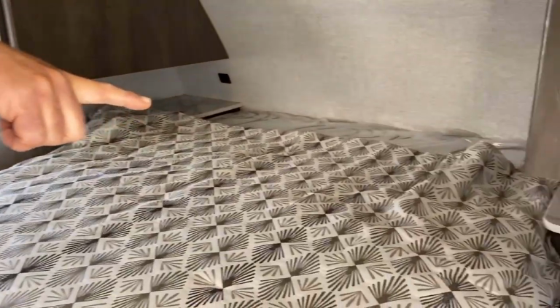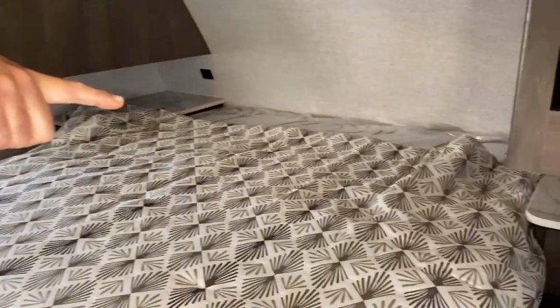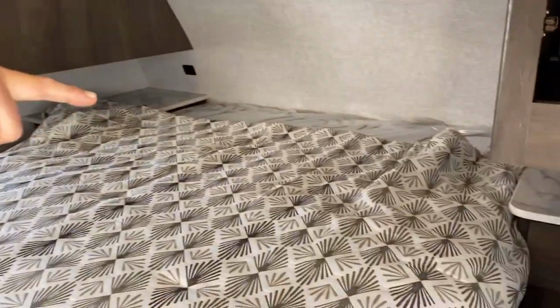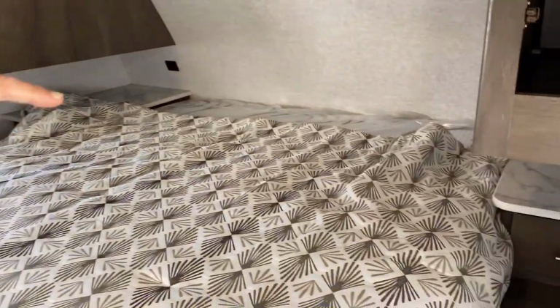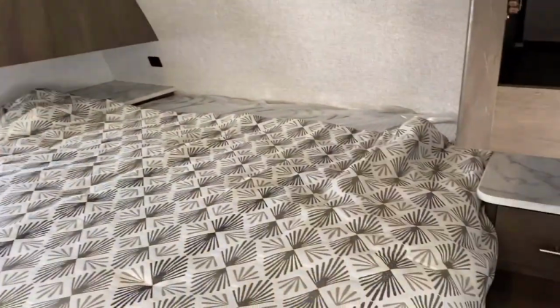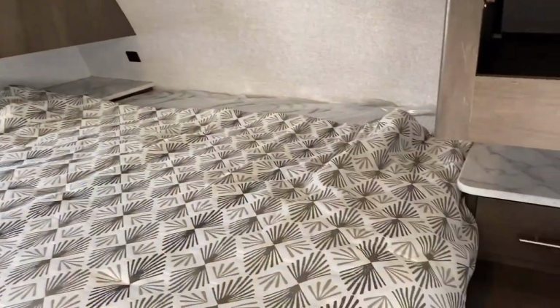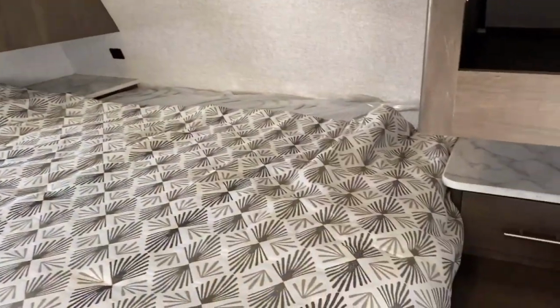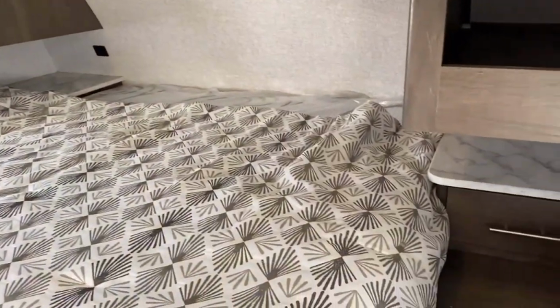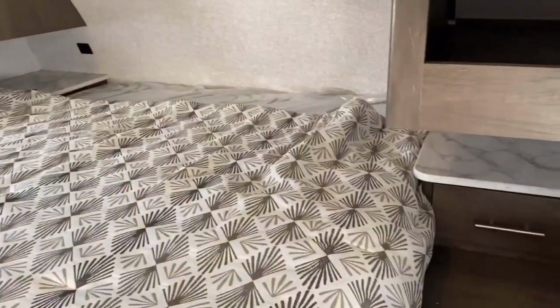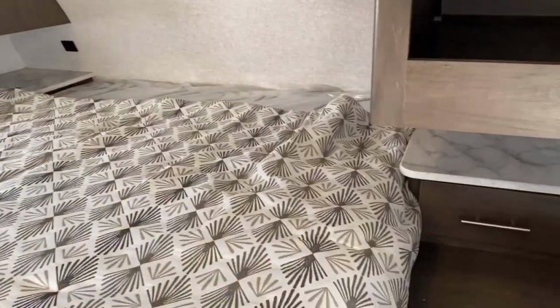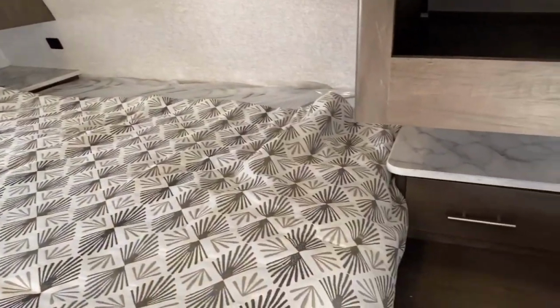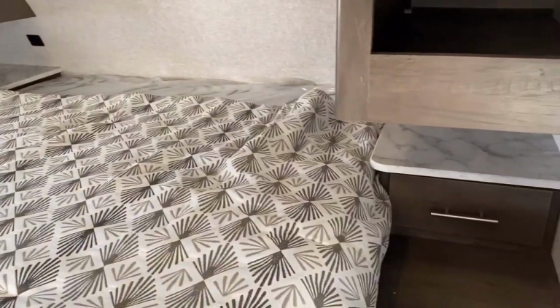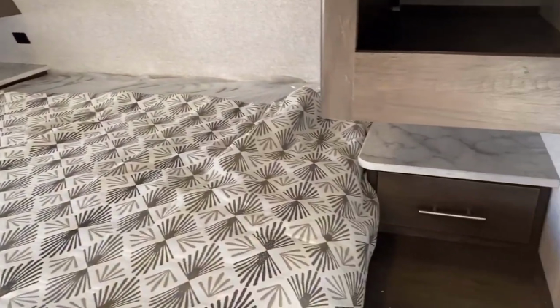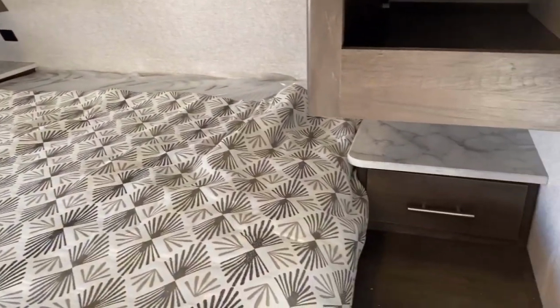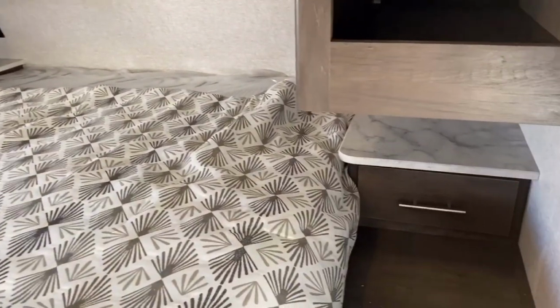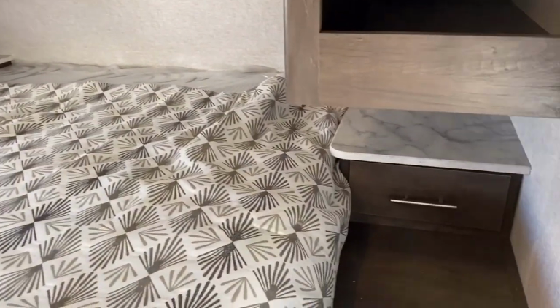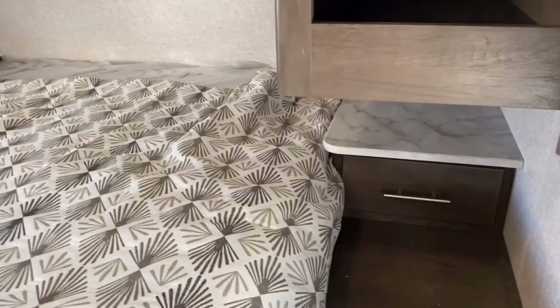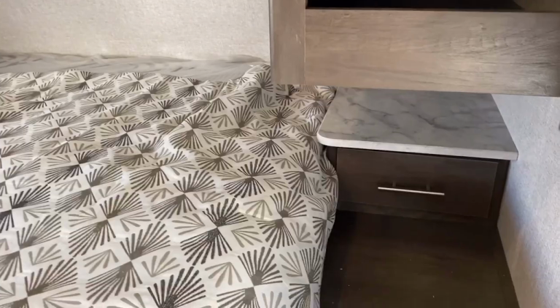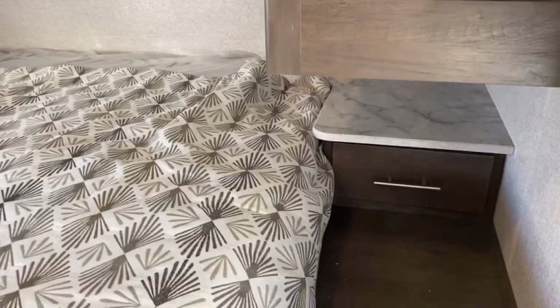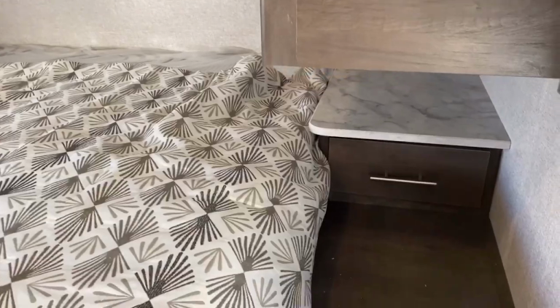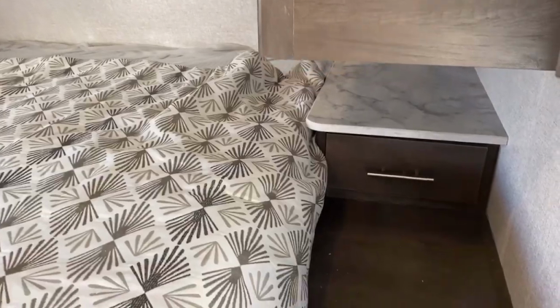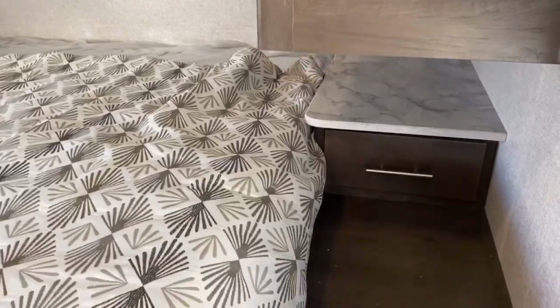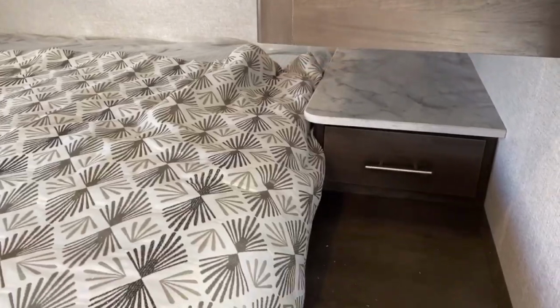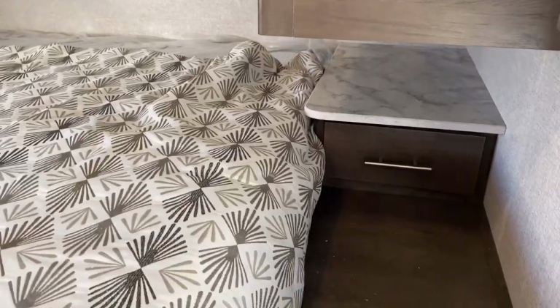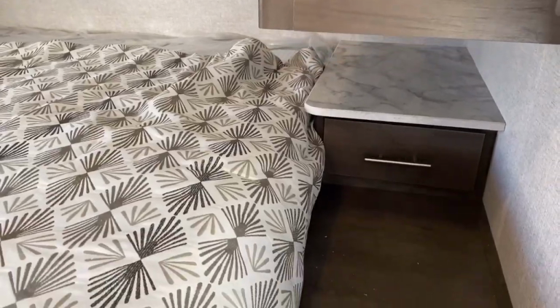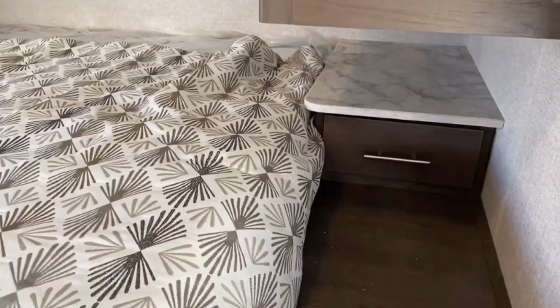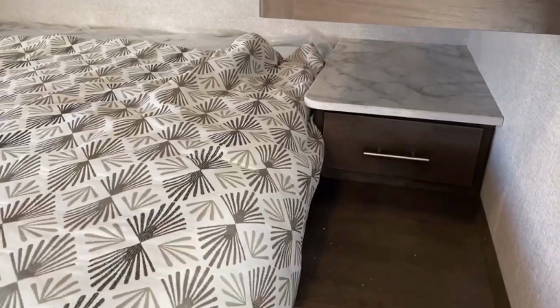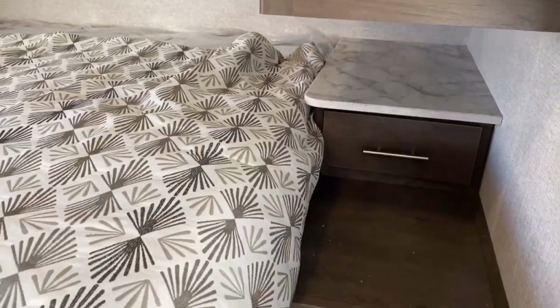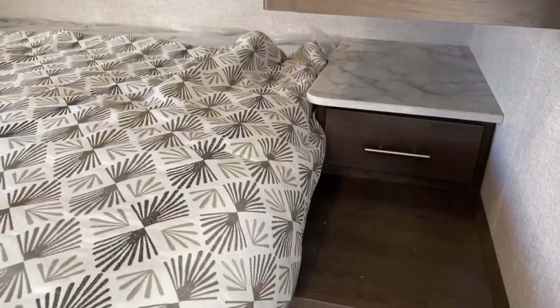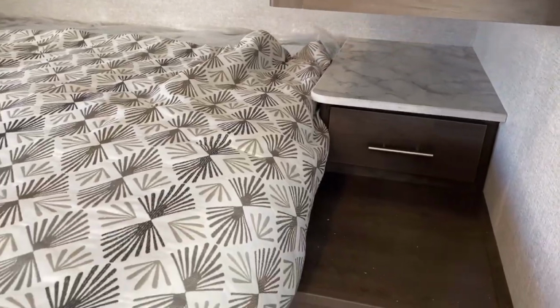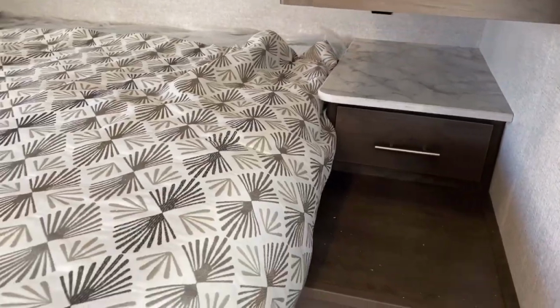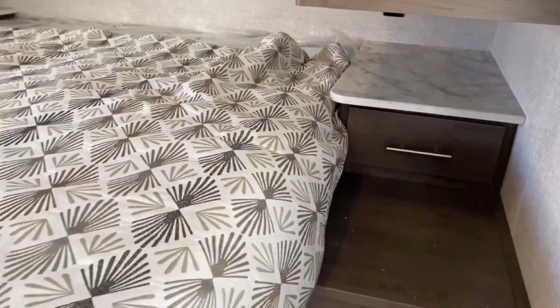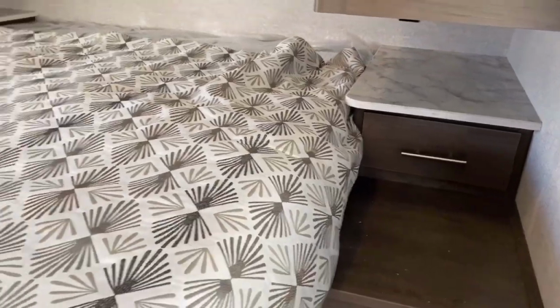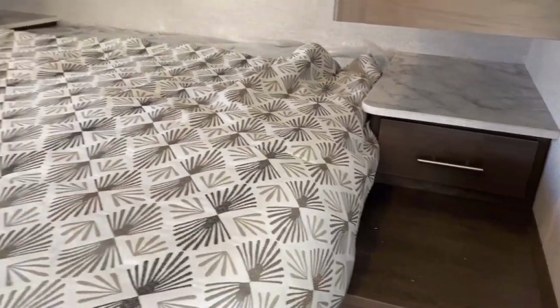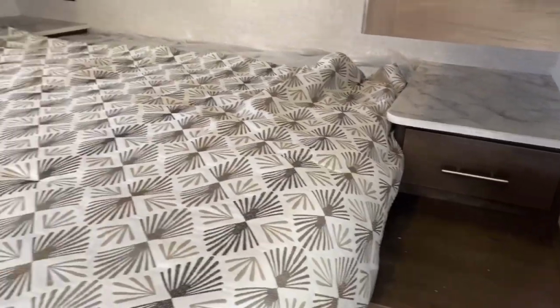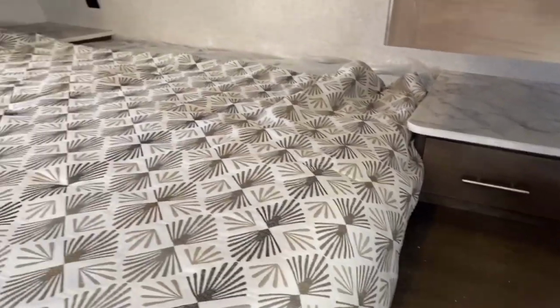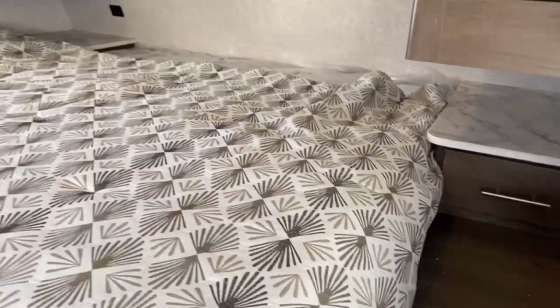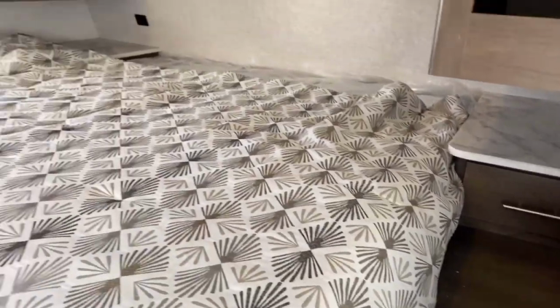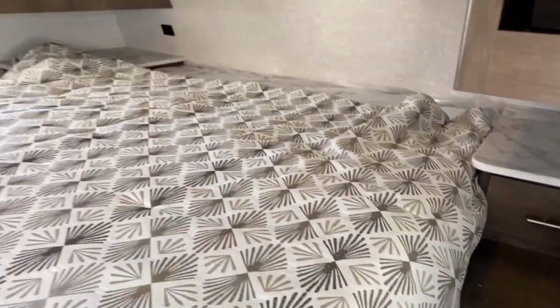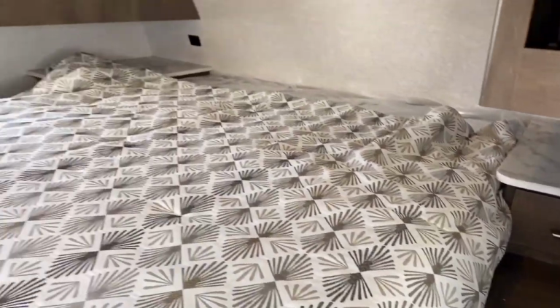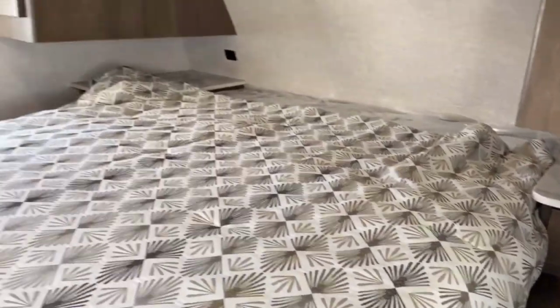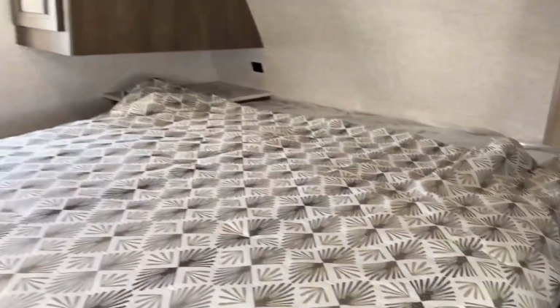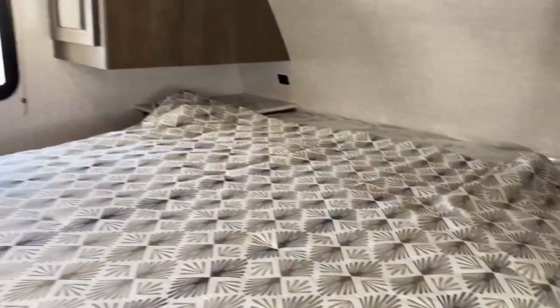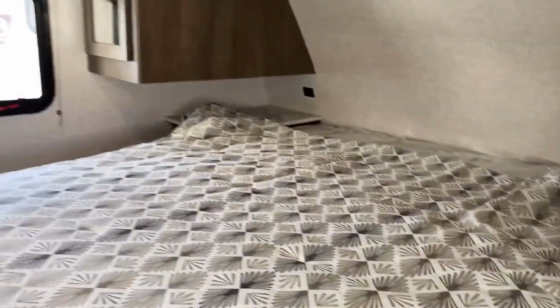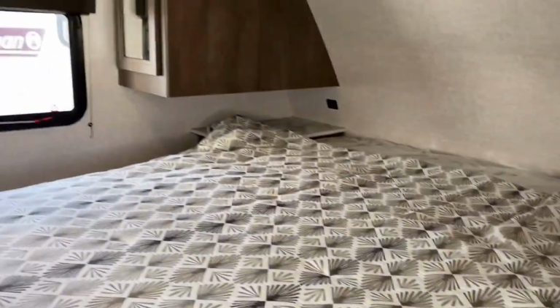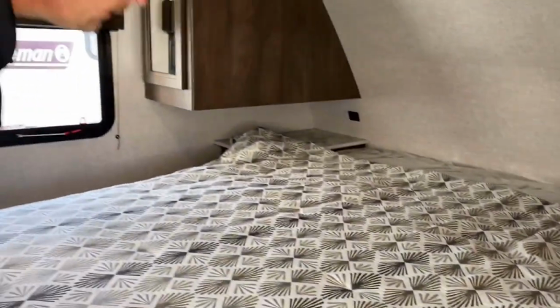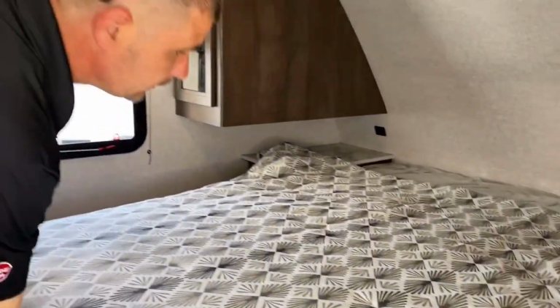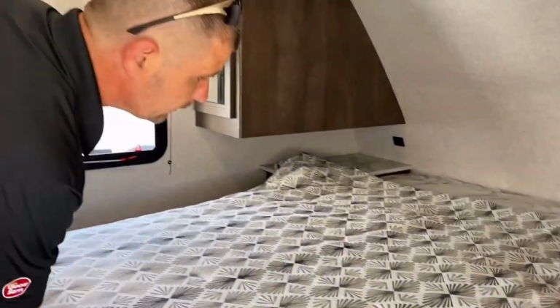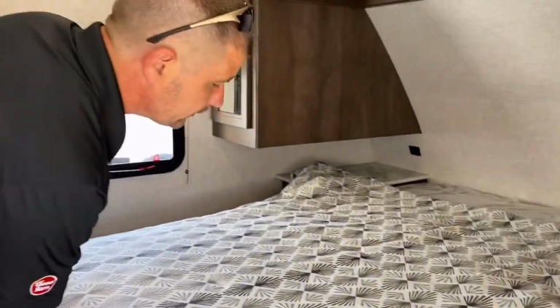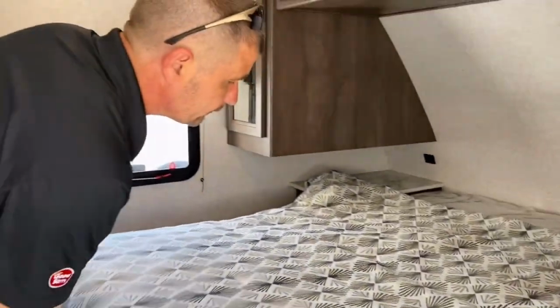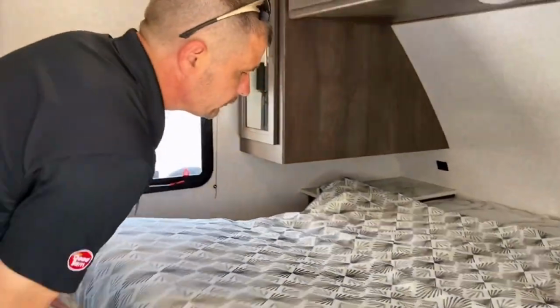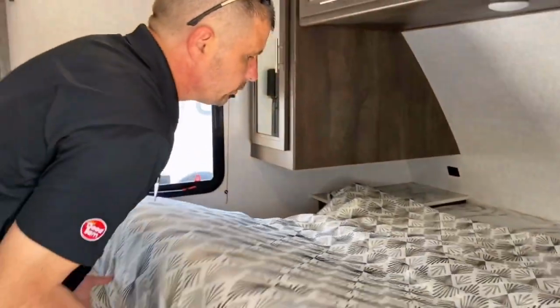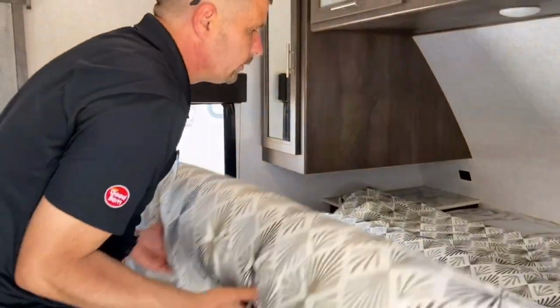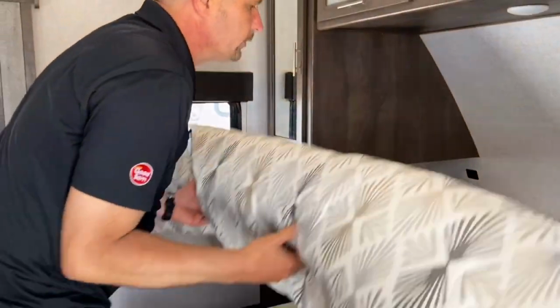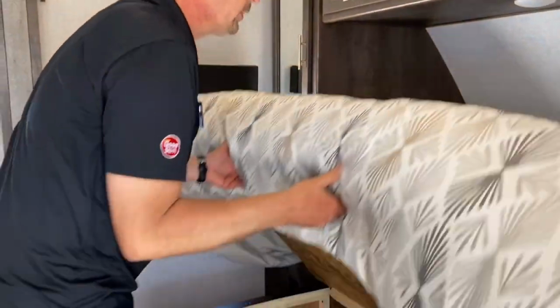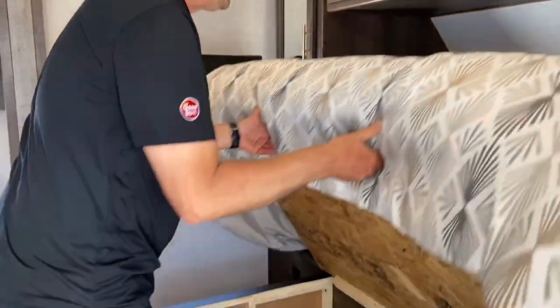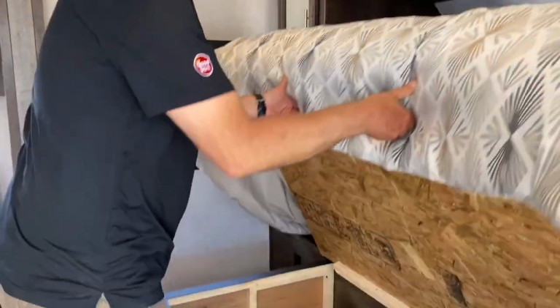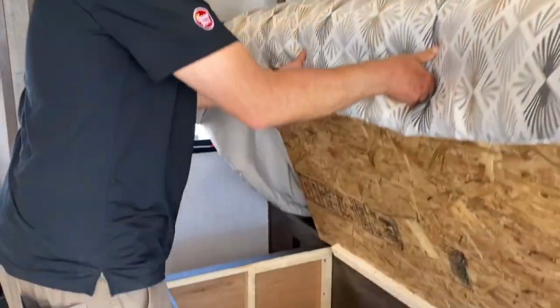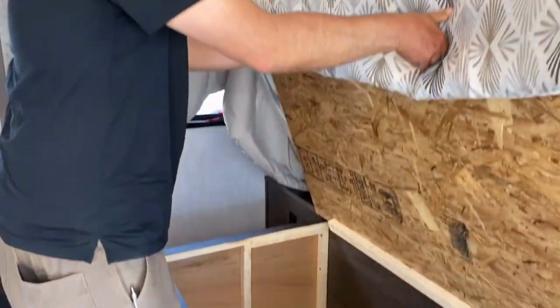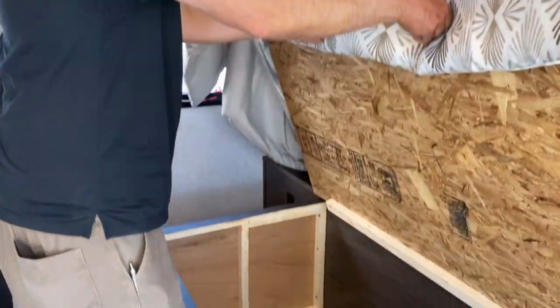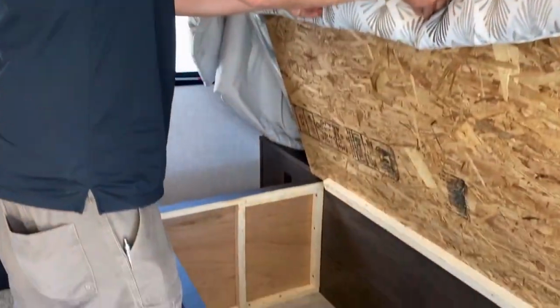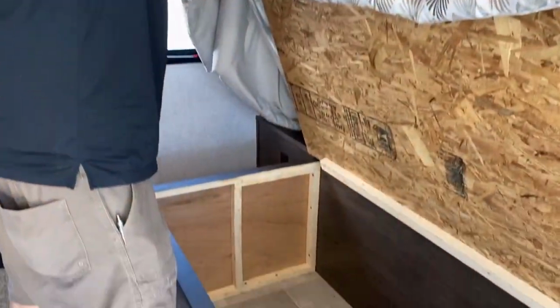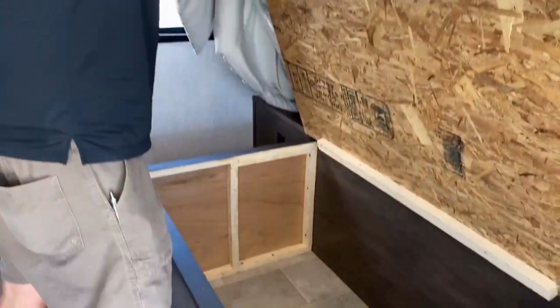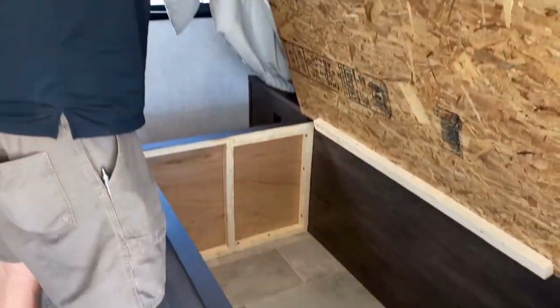It does have nightstands on both sides with drawers where you can charge all your devices. It also has storage underneath the bed.